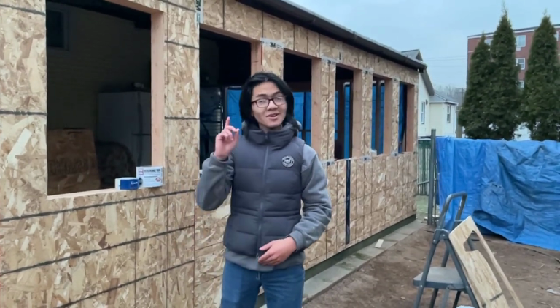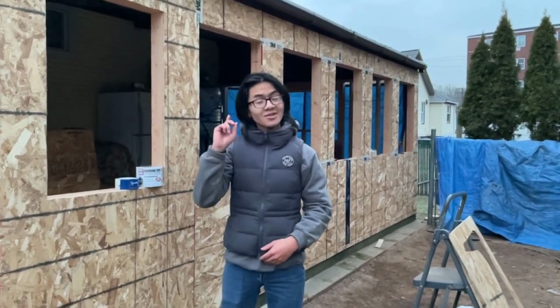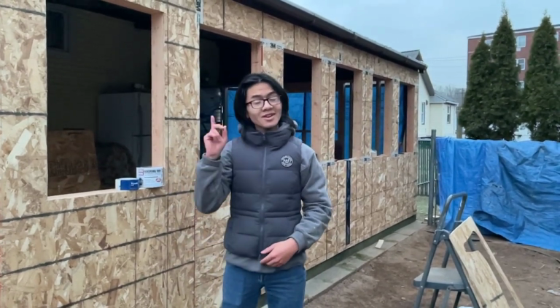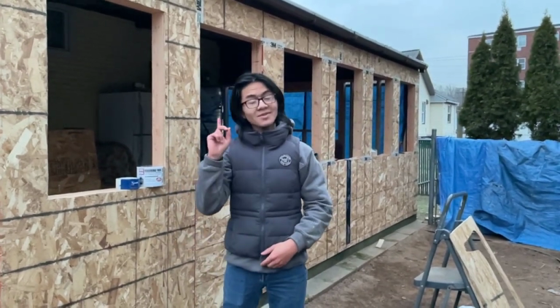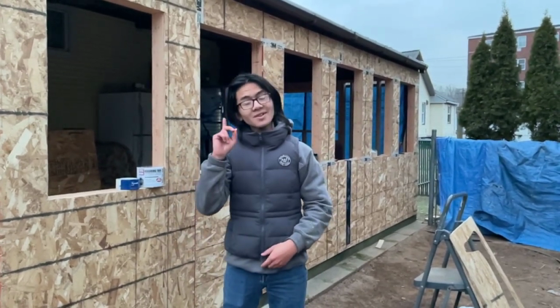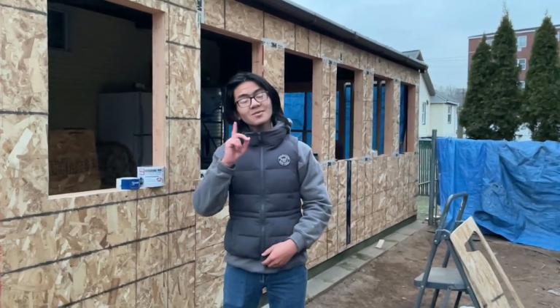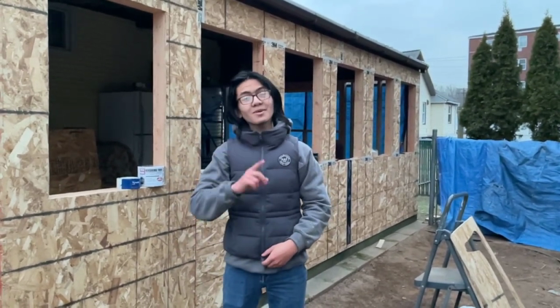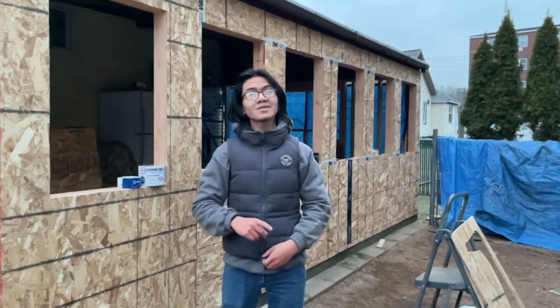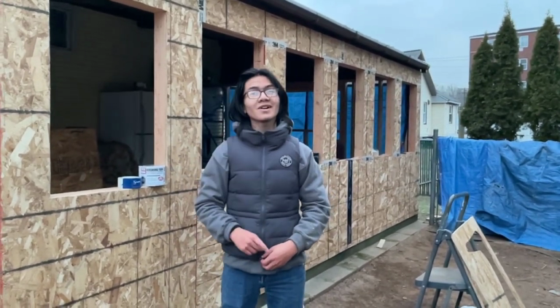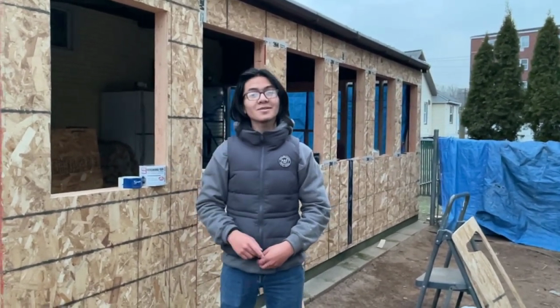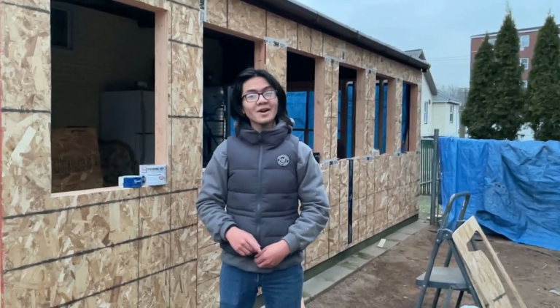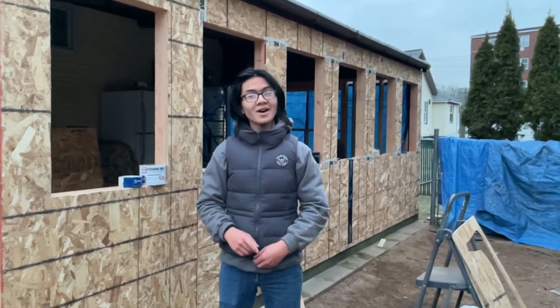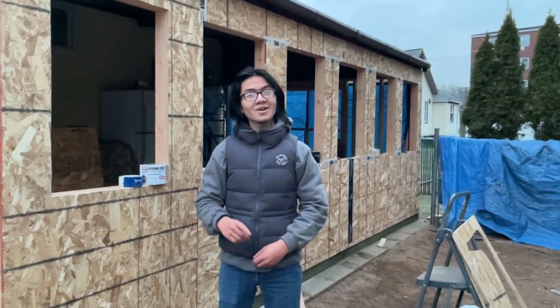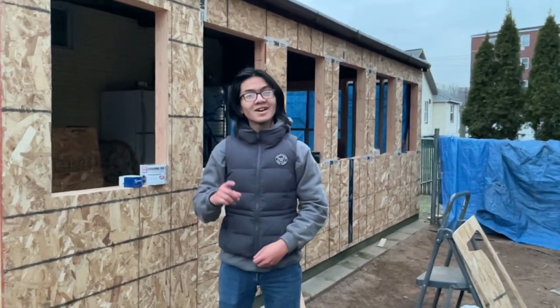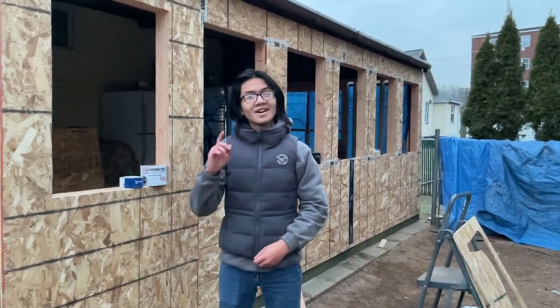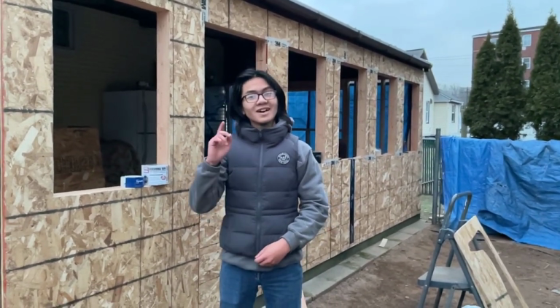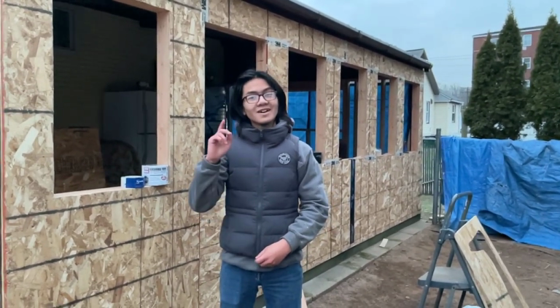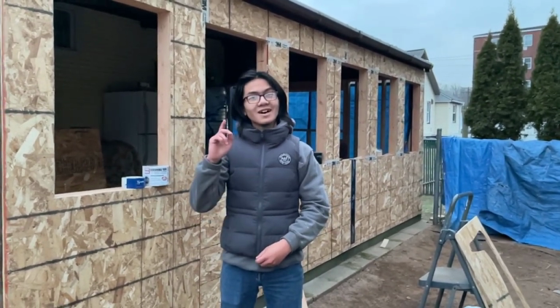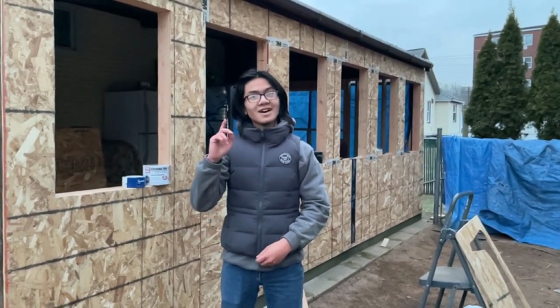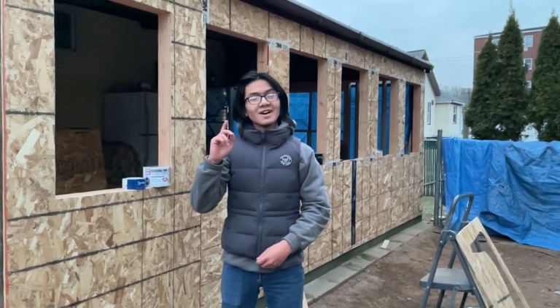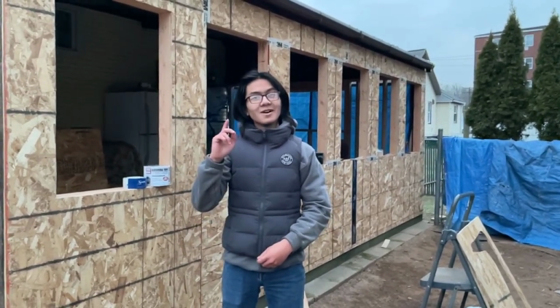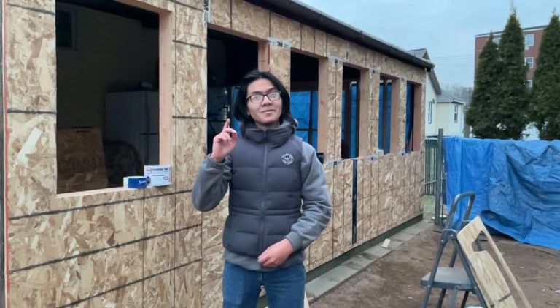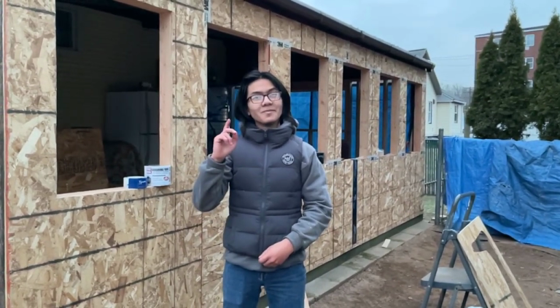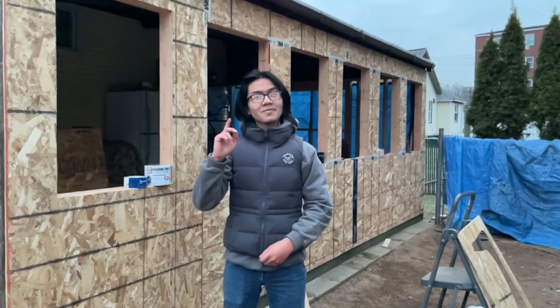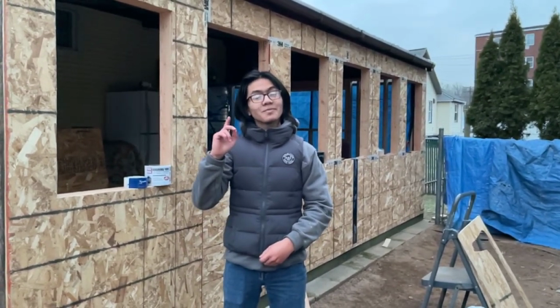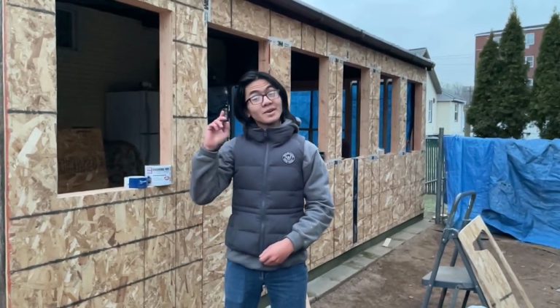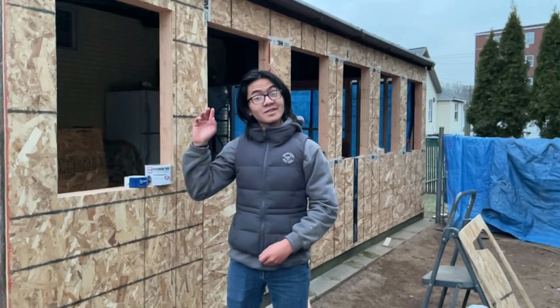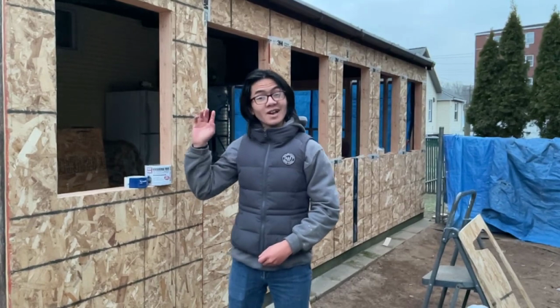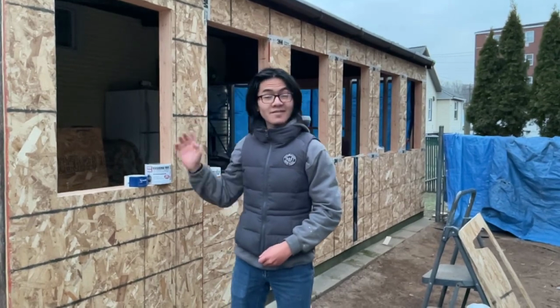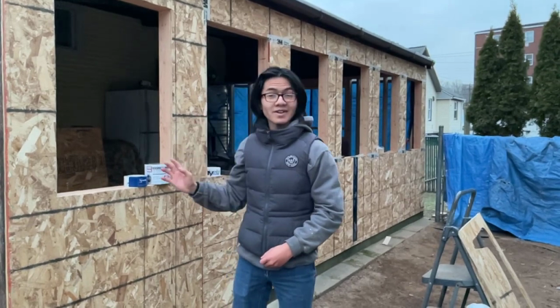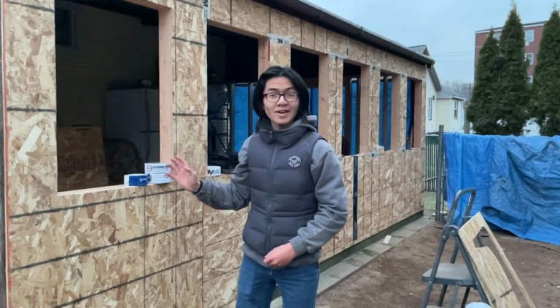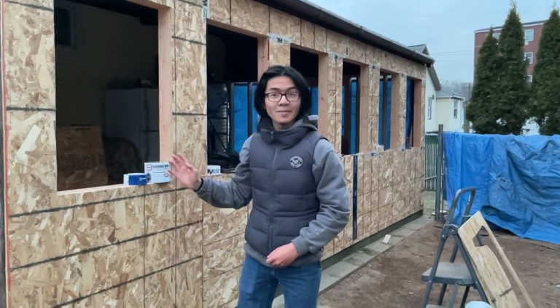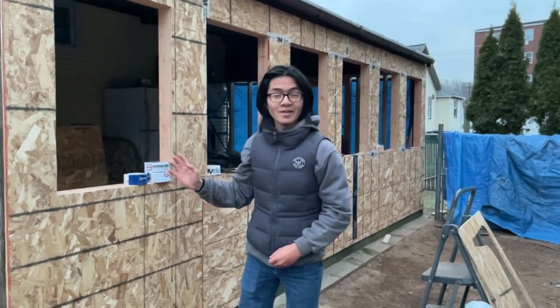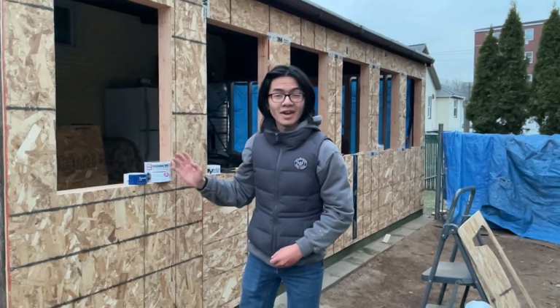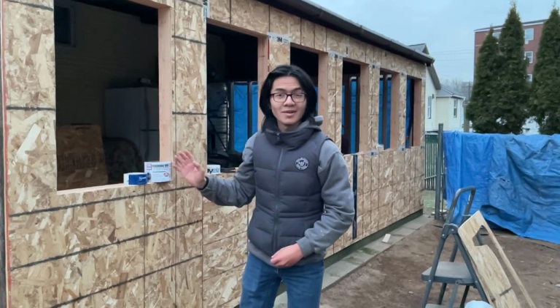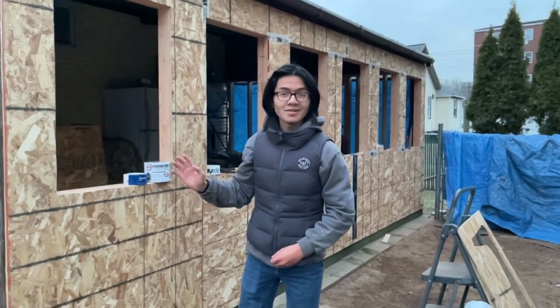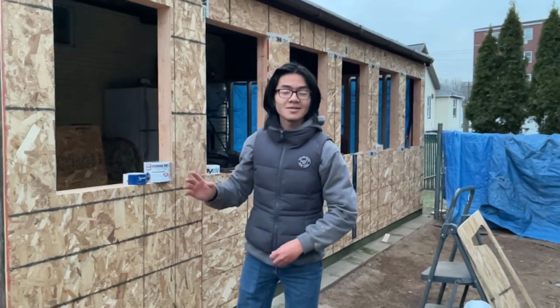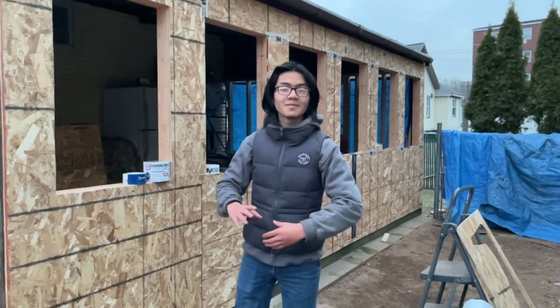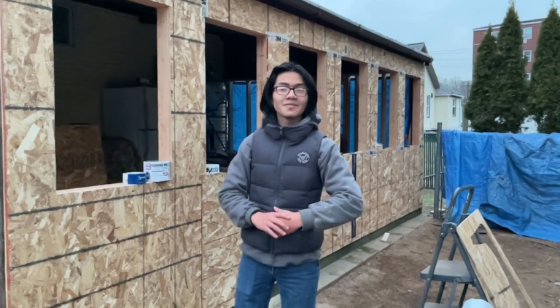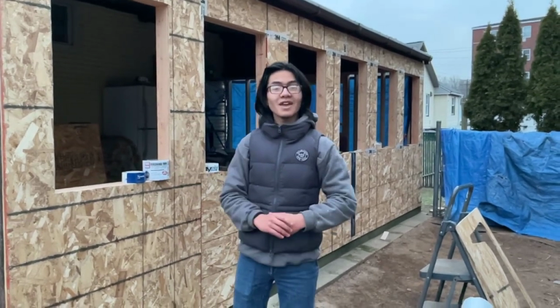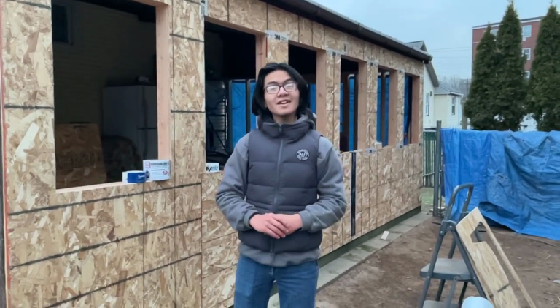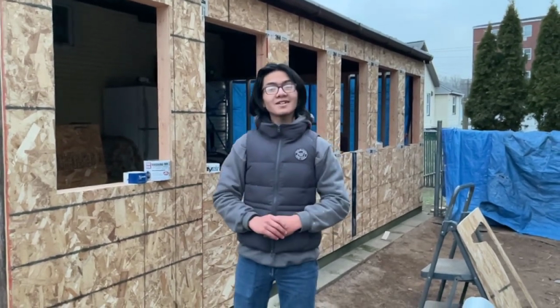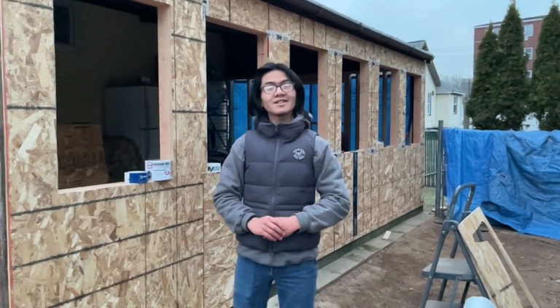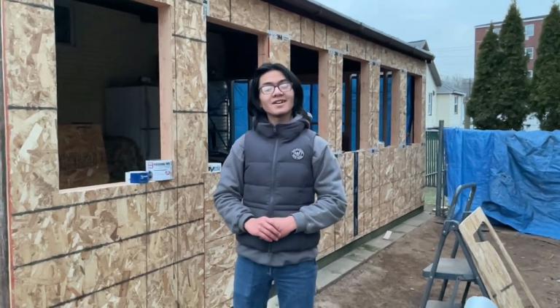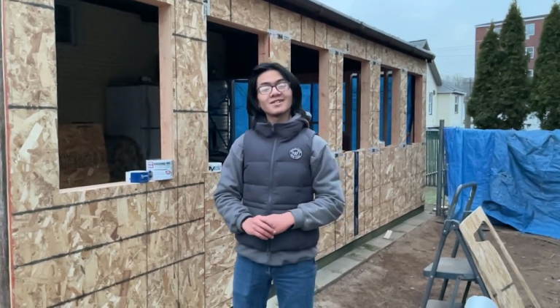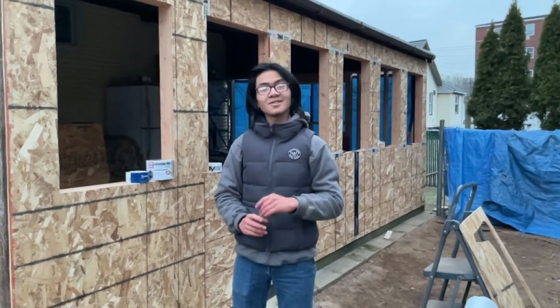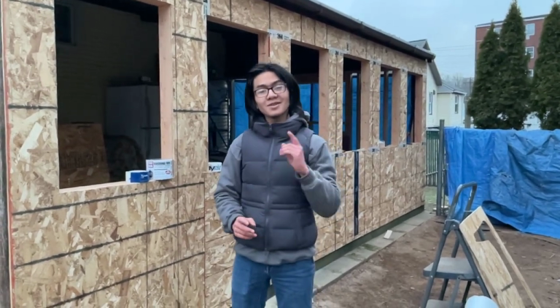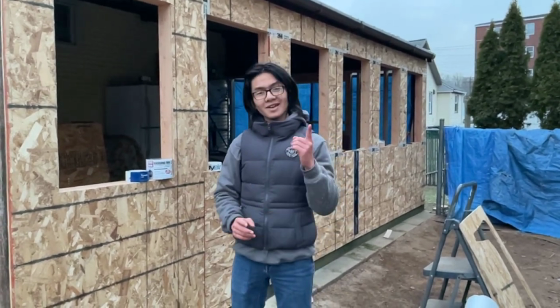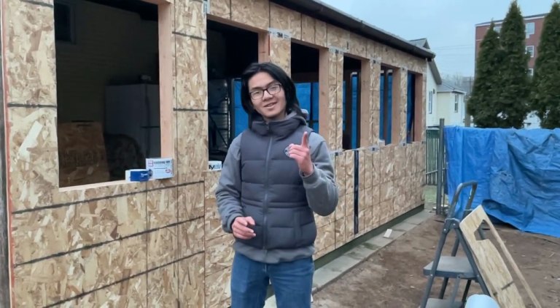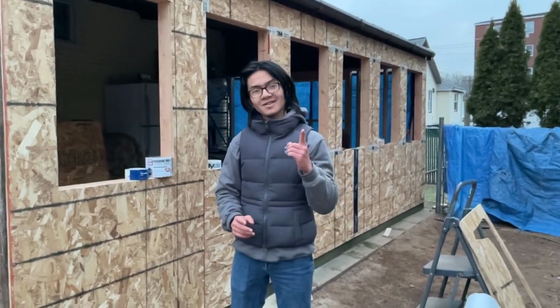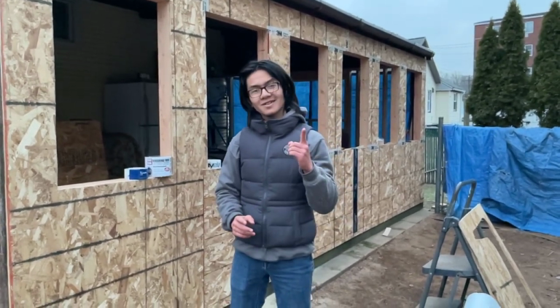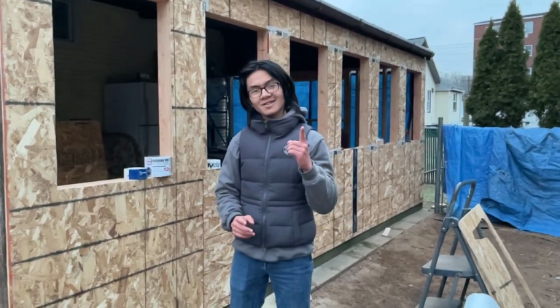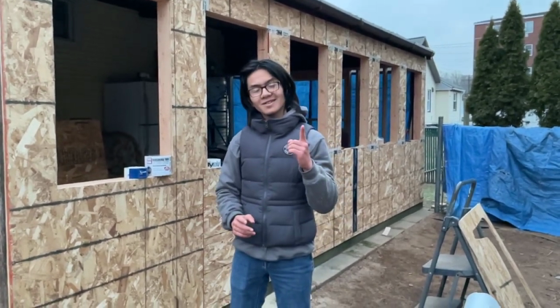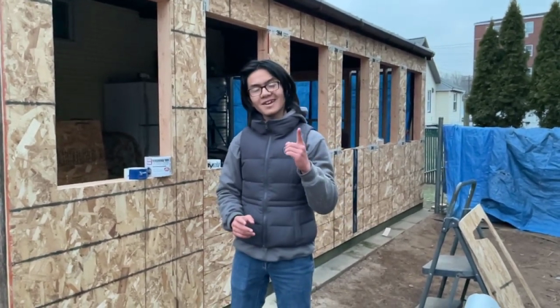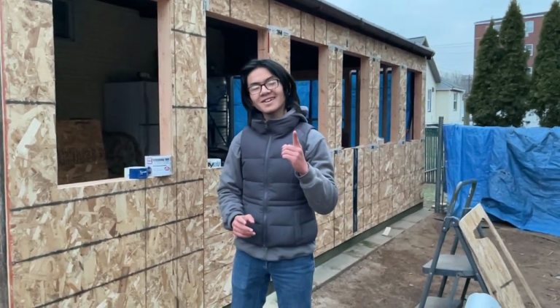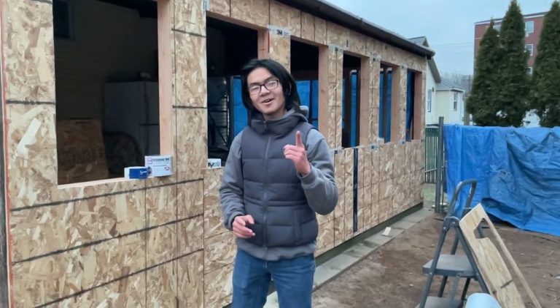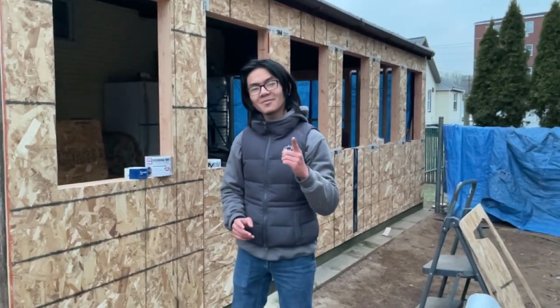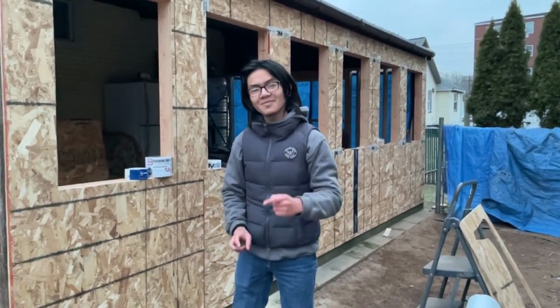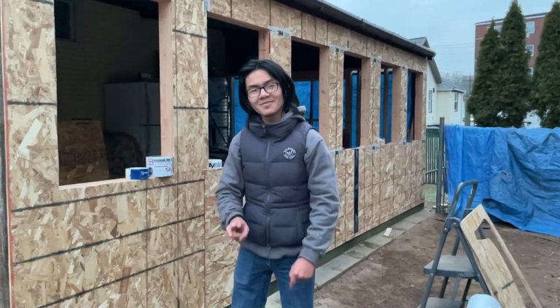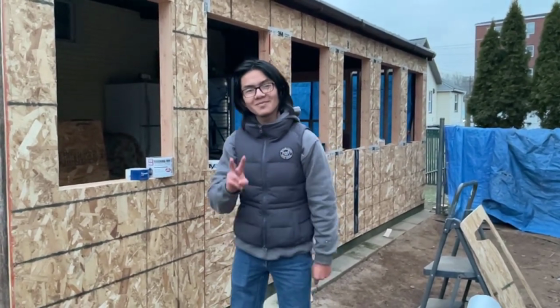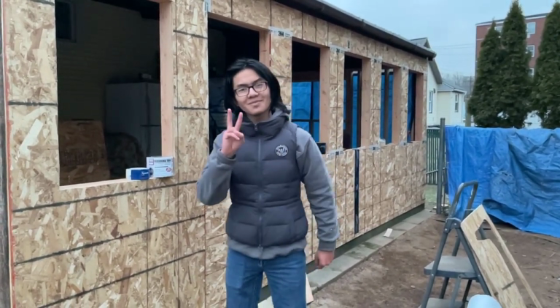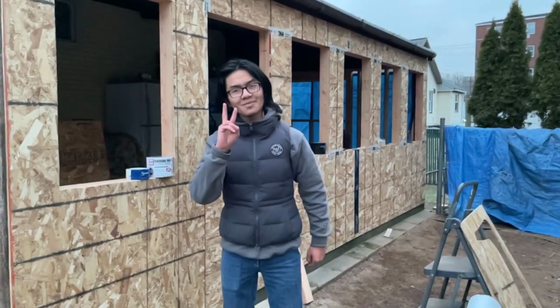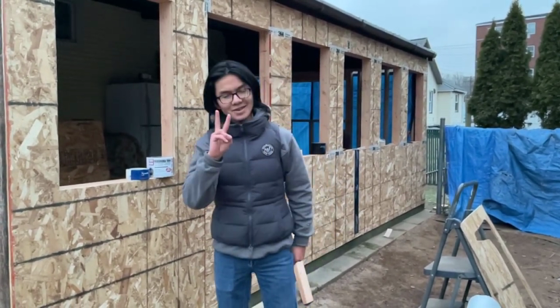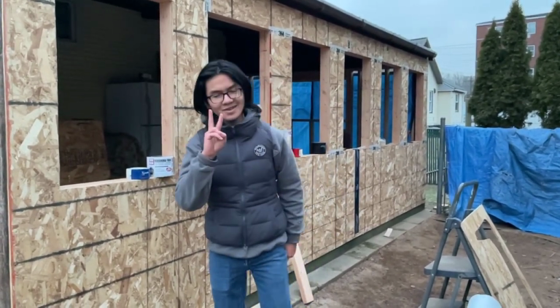I'll see you in our next video where we talk about putting Tyvek wrap on the house. I'll see you then — signing out, peace.